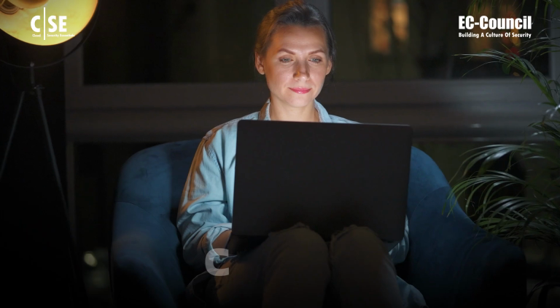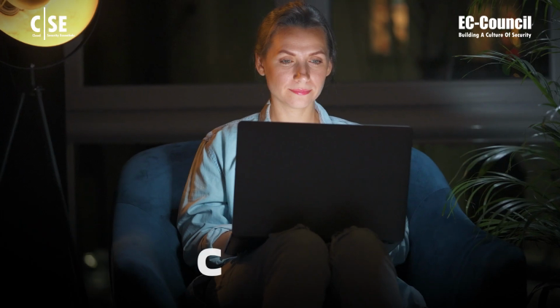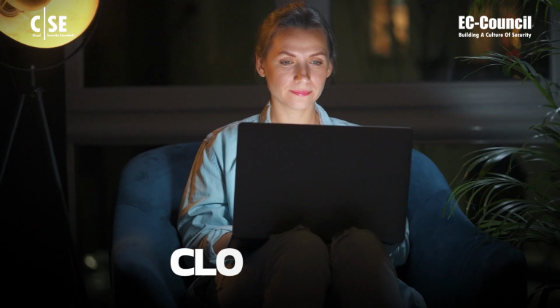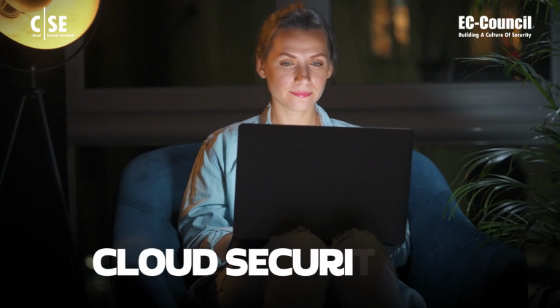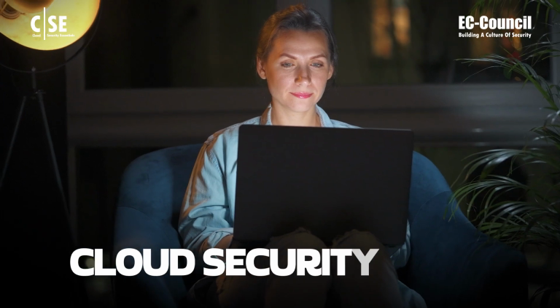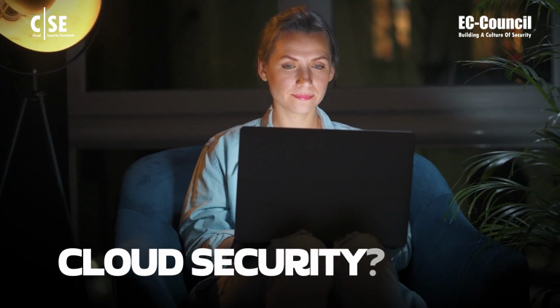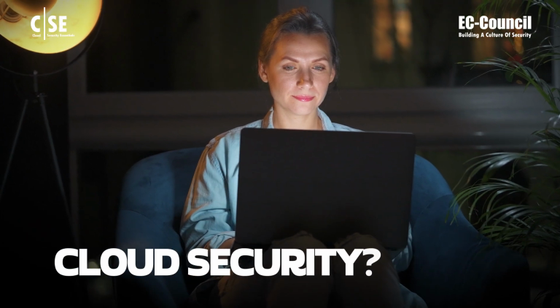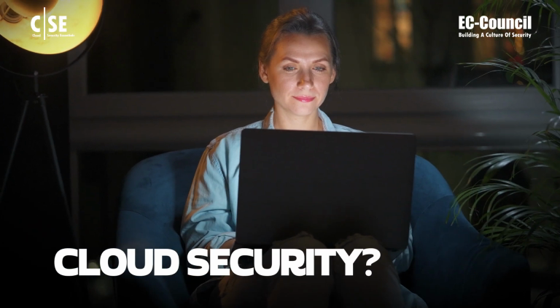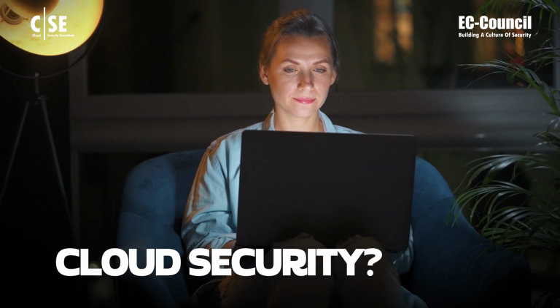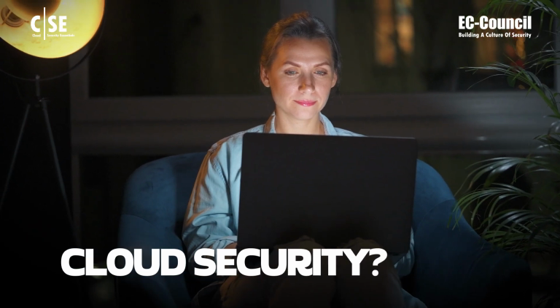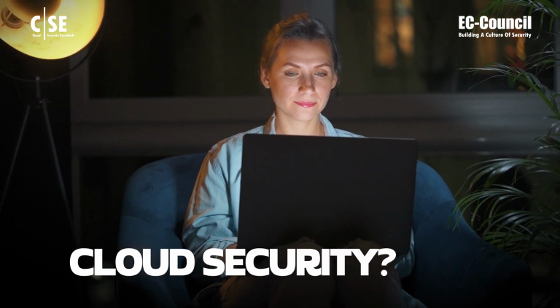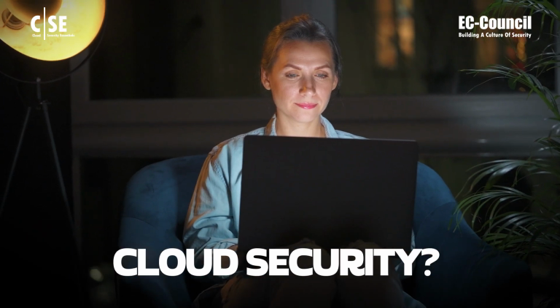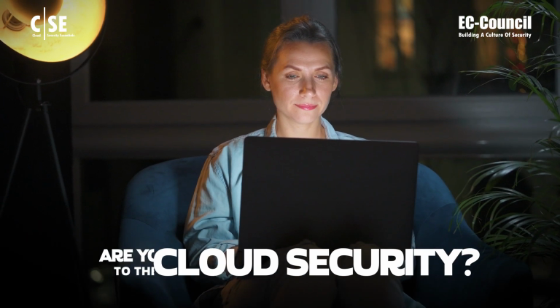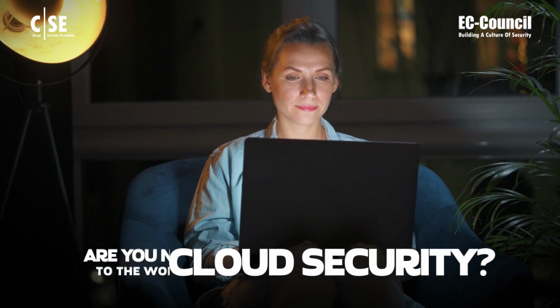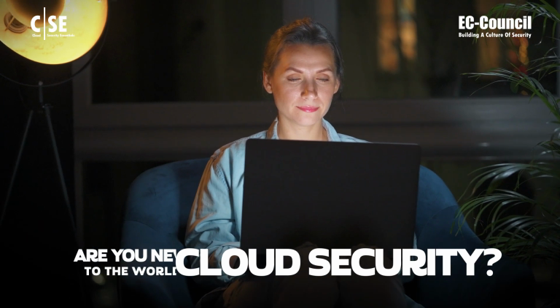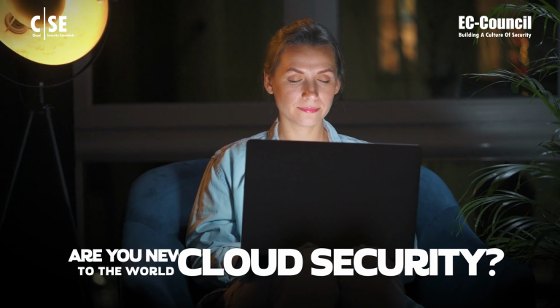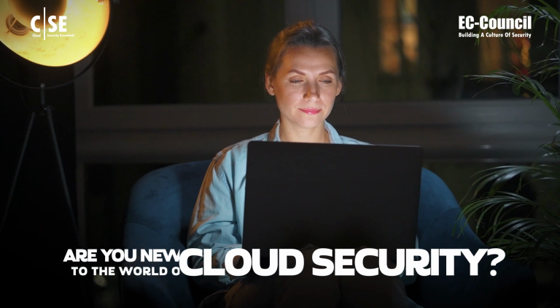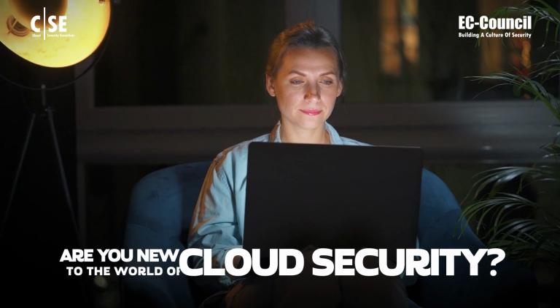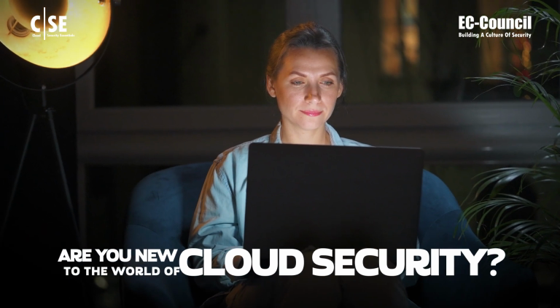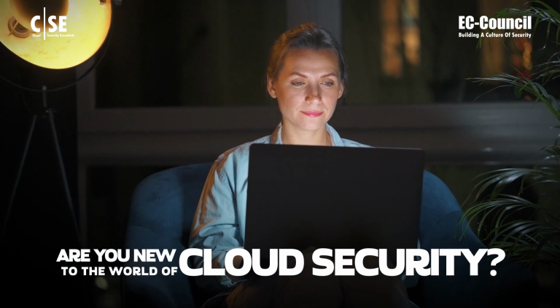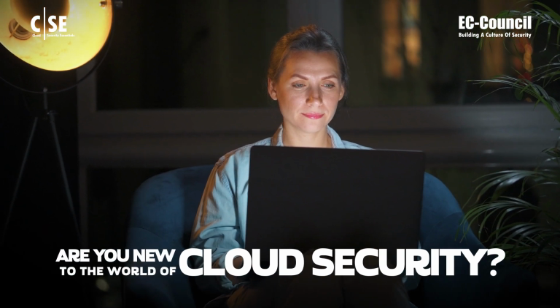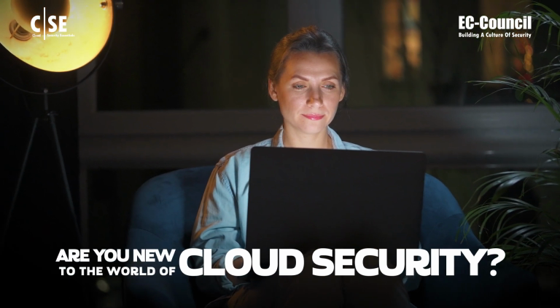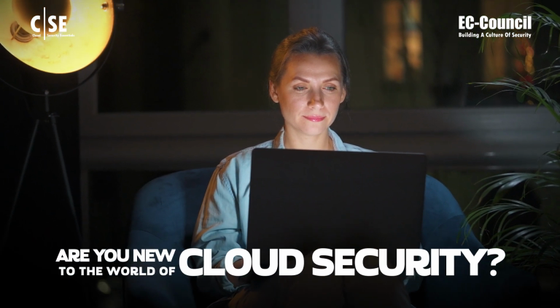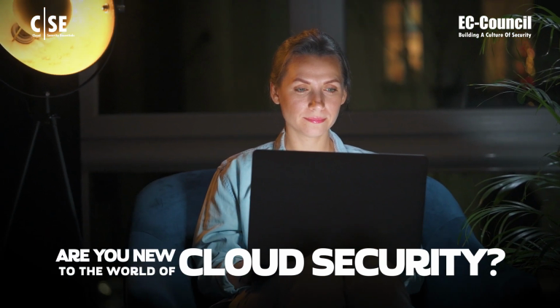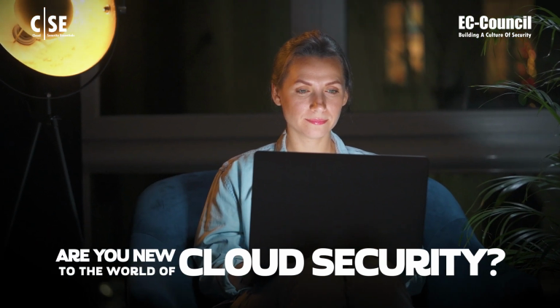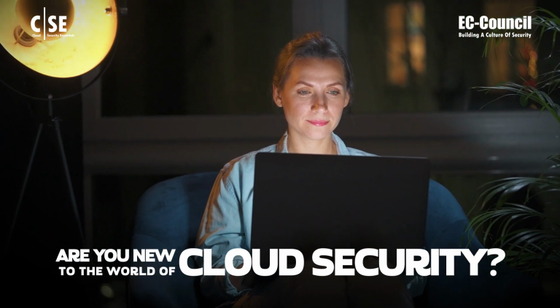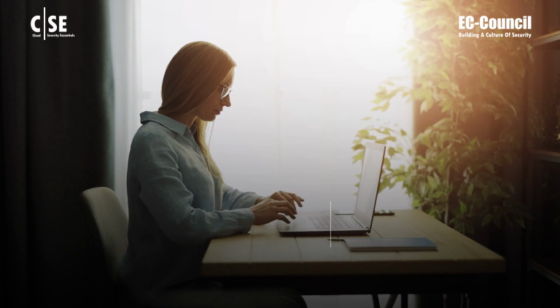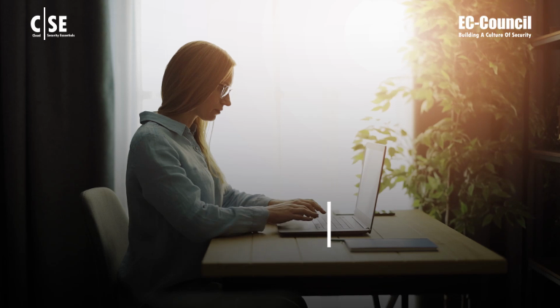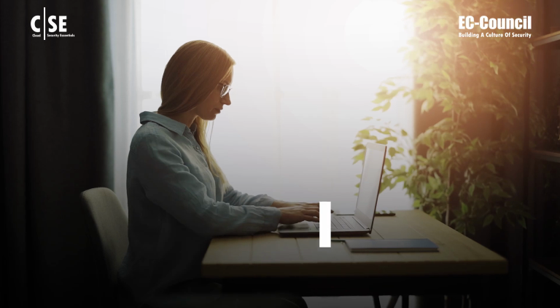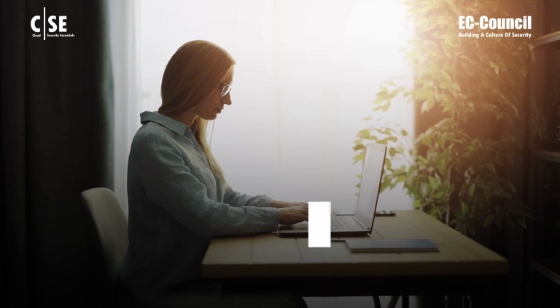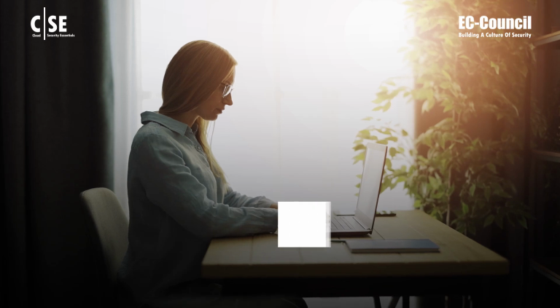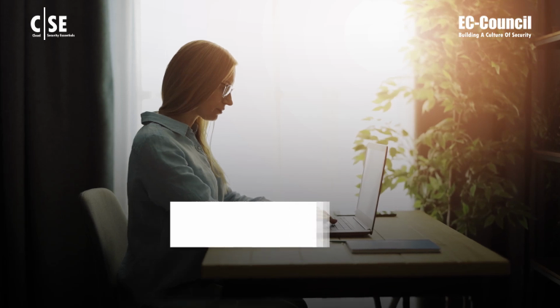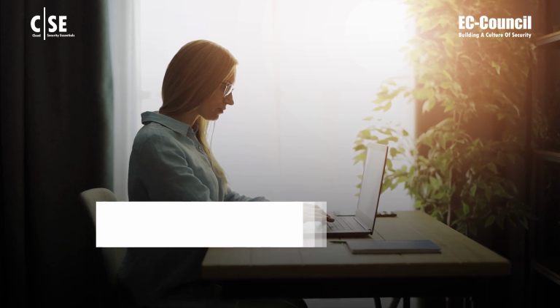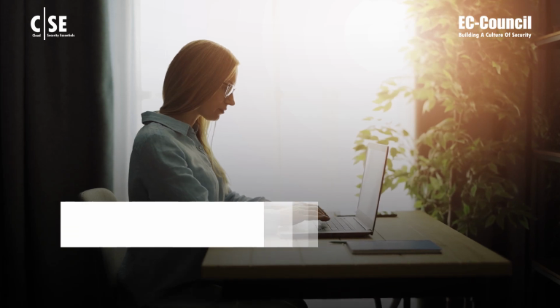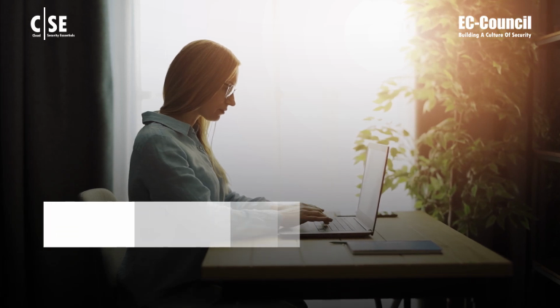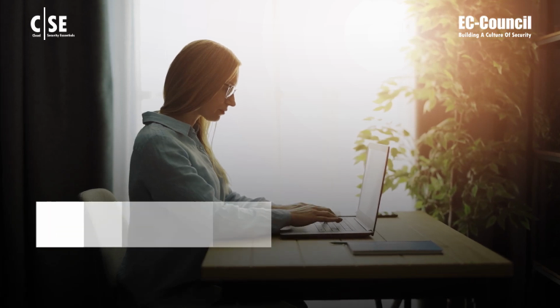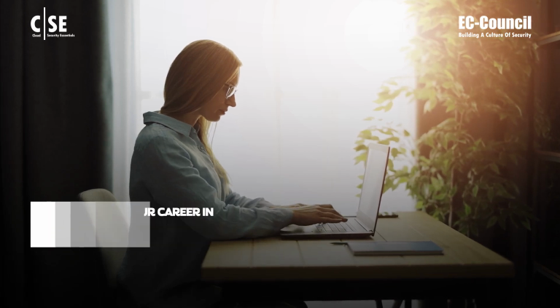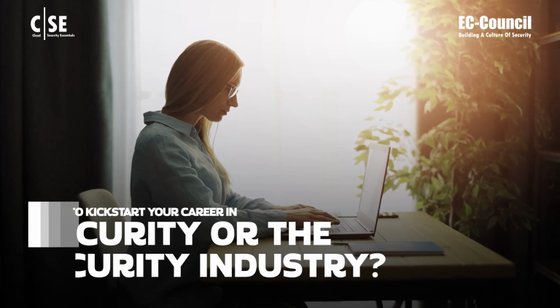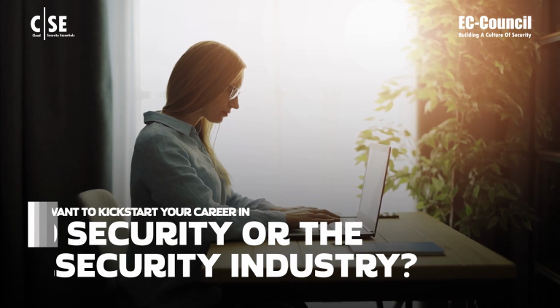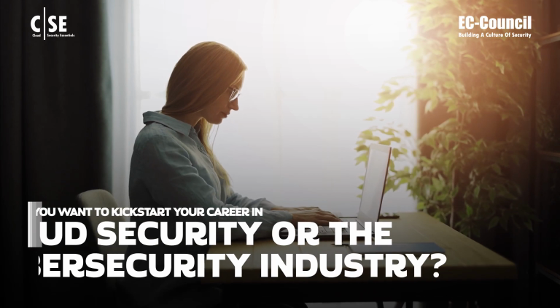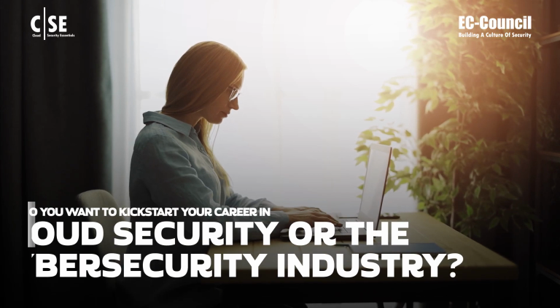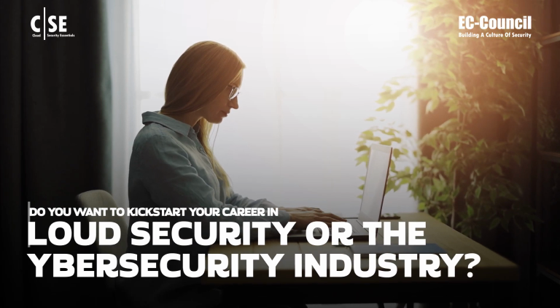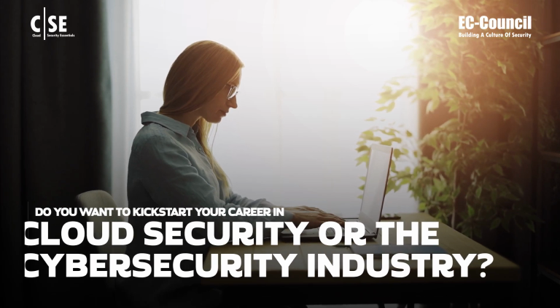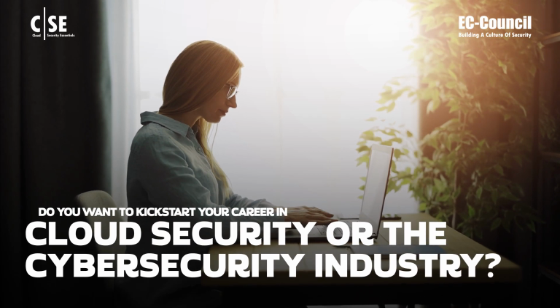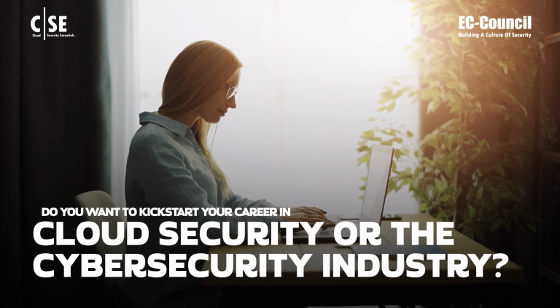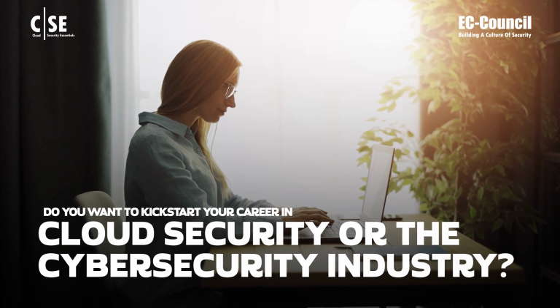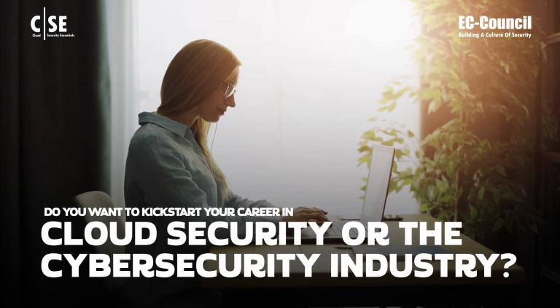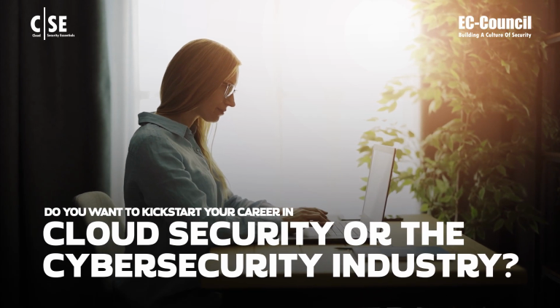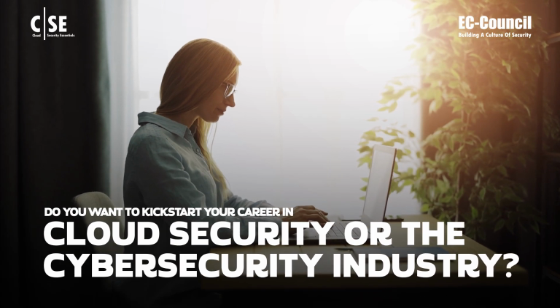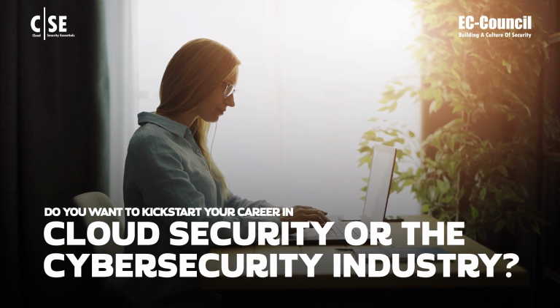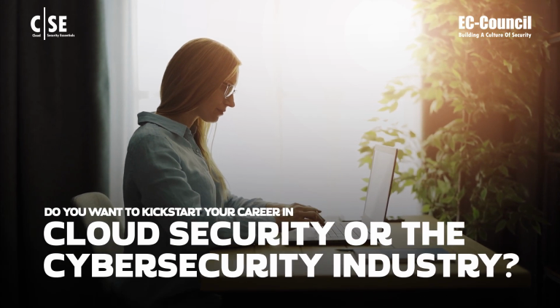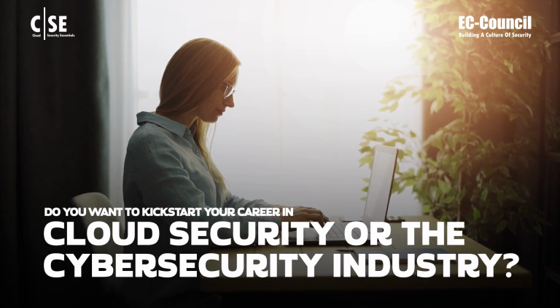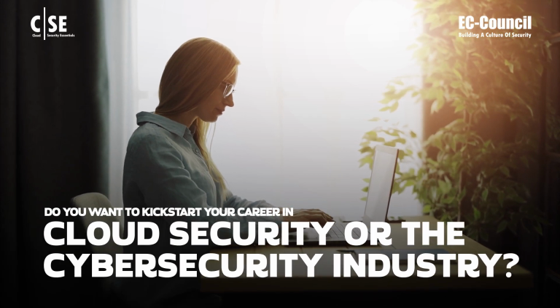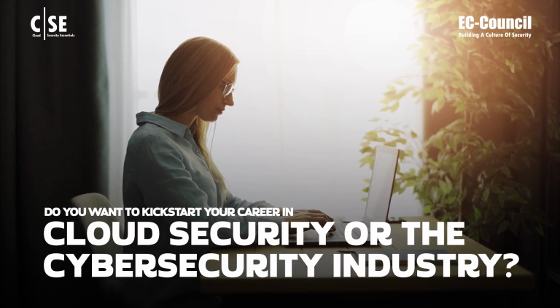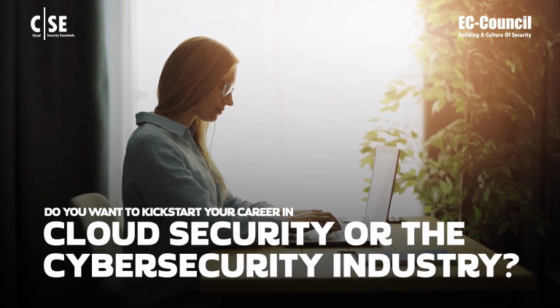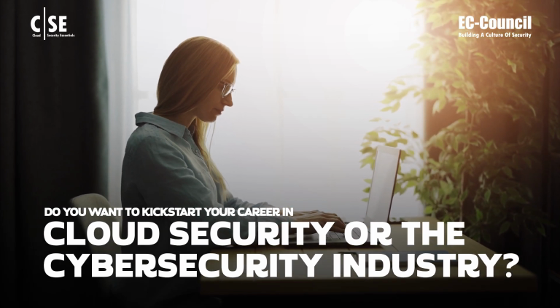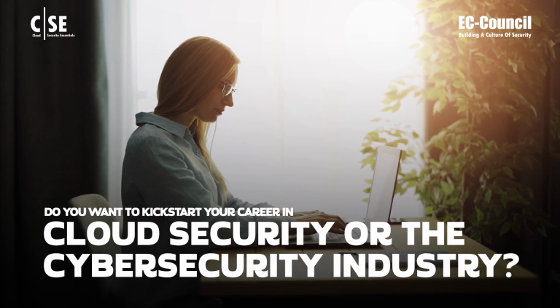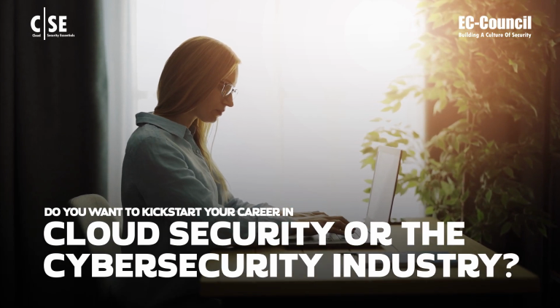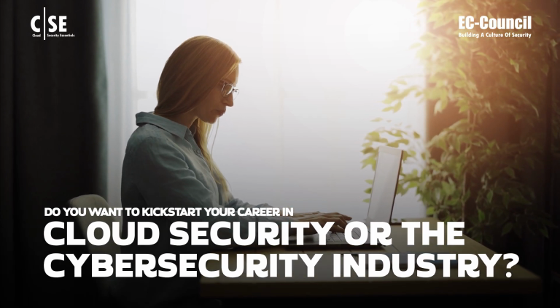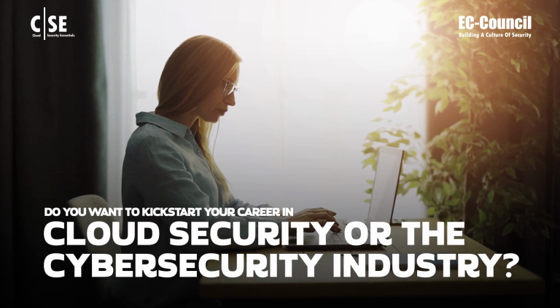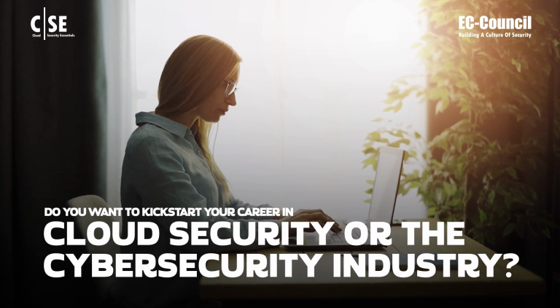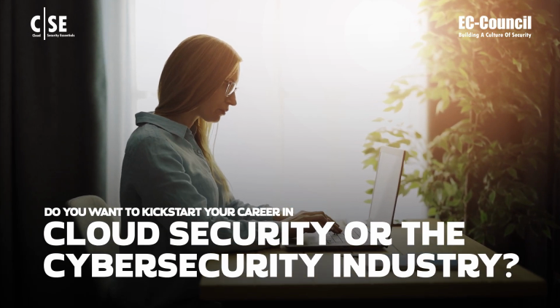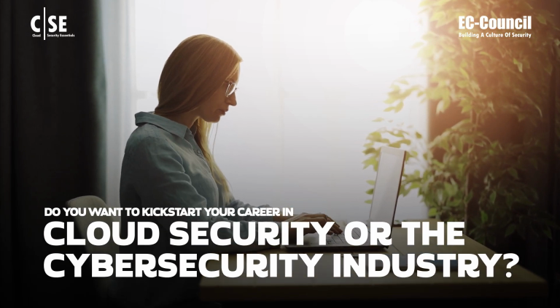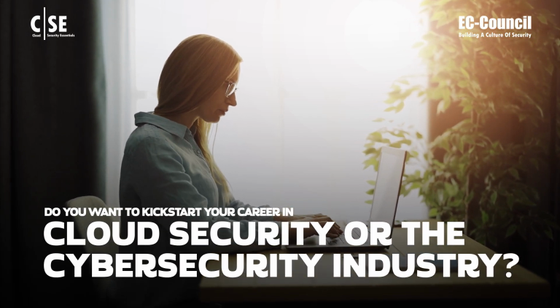Are you new to the world of cloud security? Do you want to kickstart your career in cloud security or the cybersecurity industry?